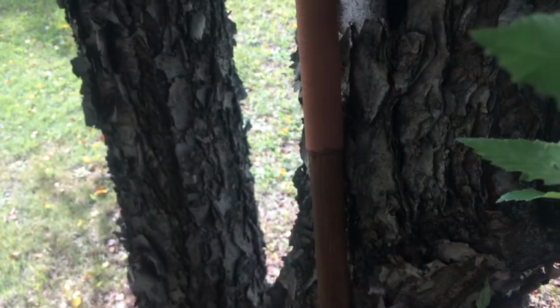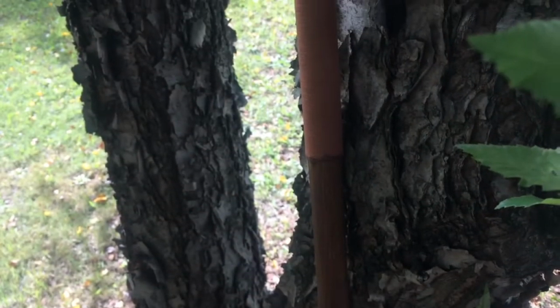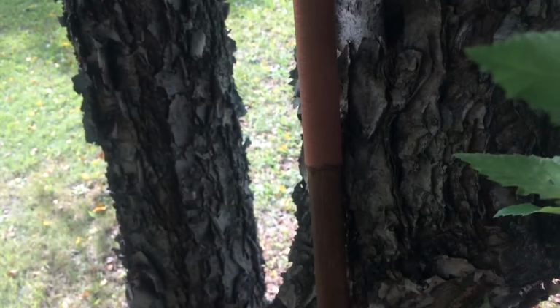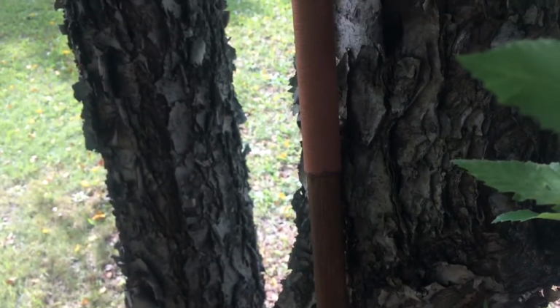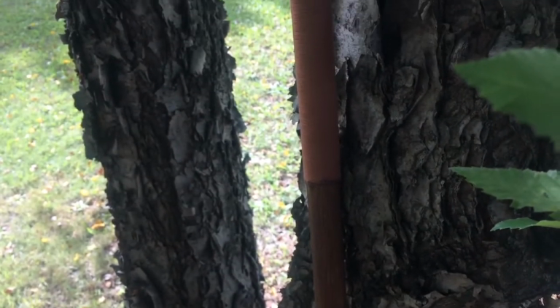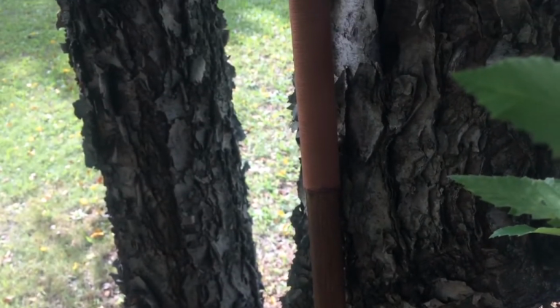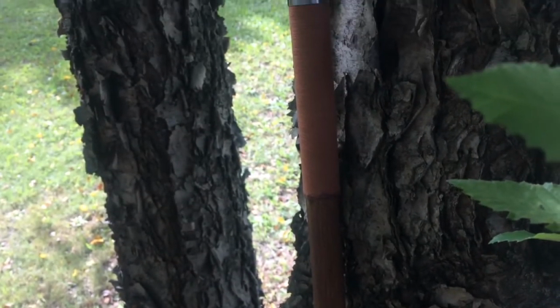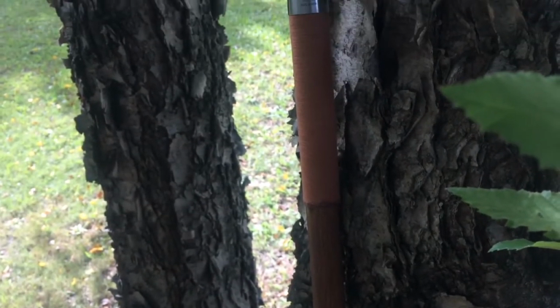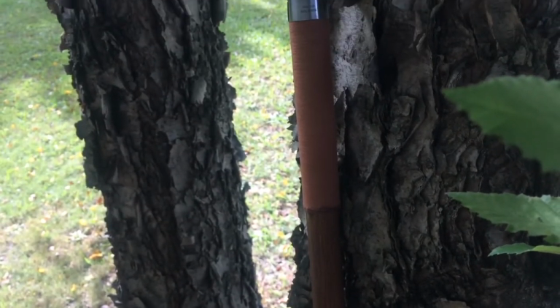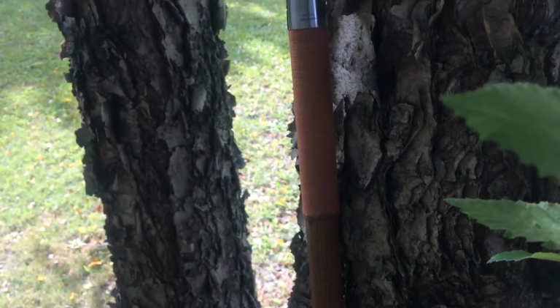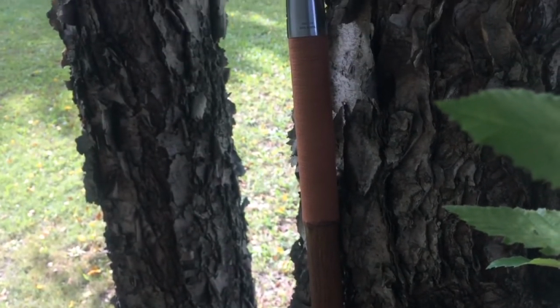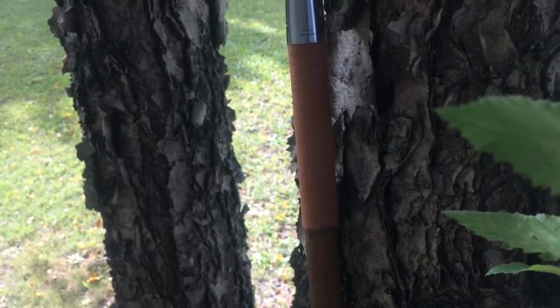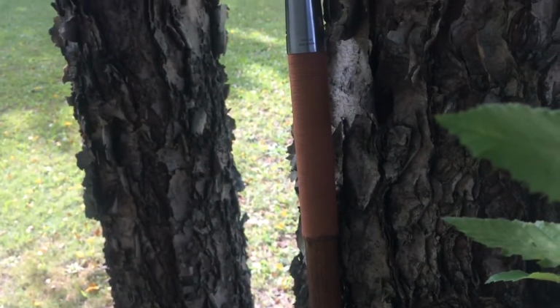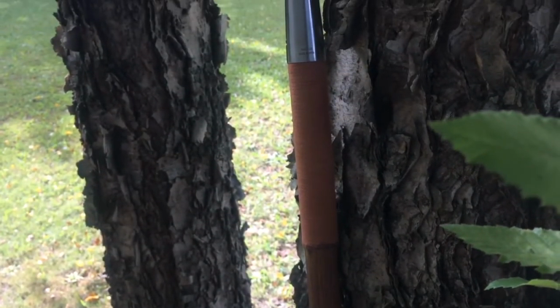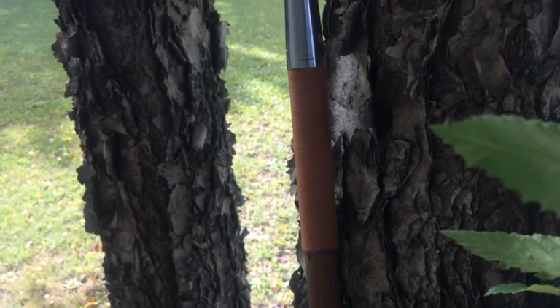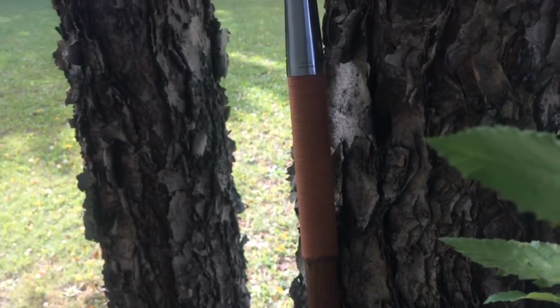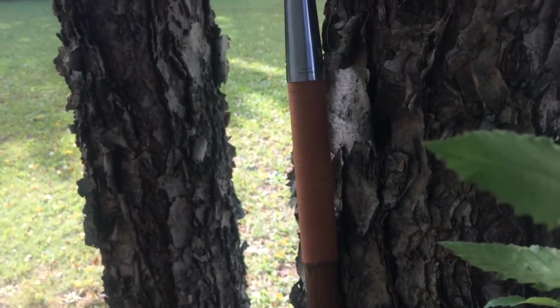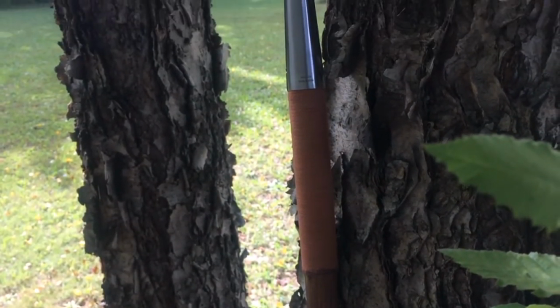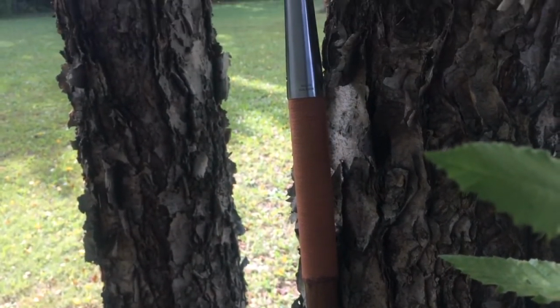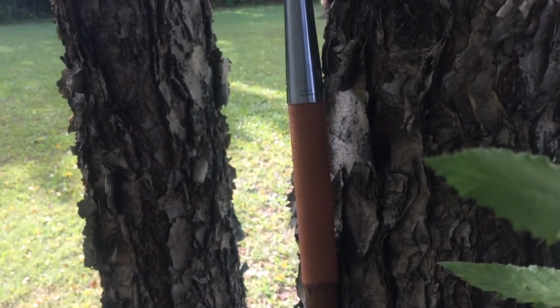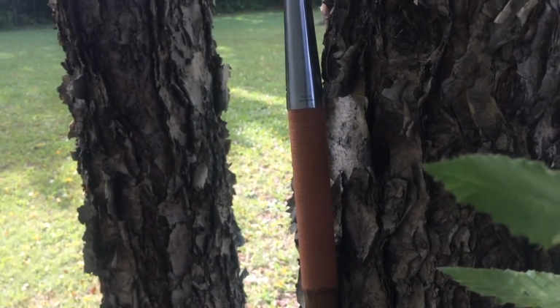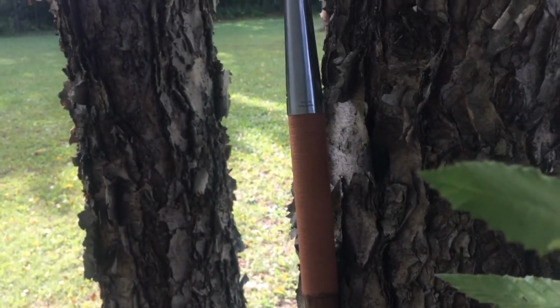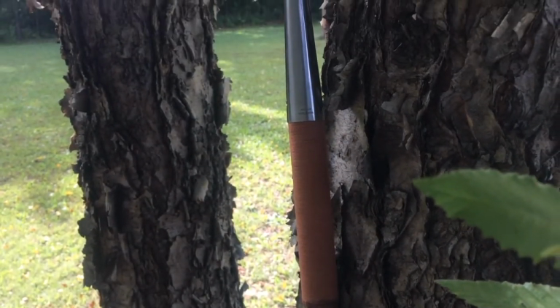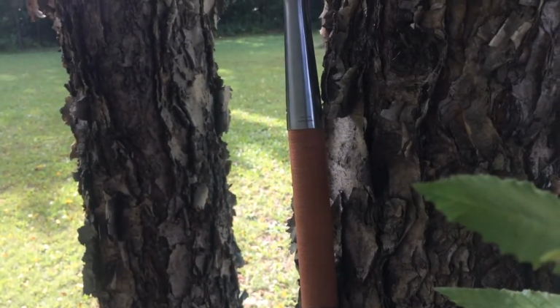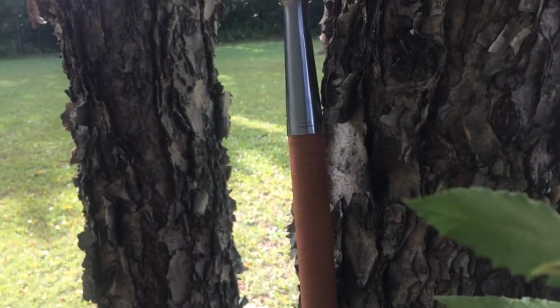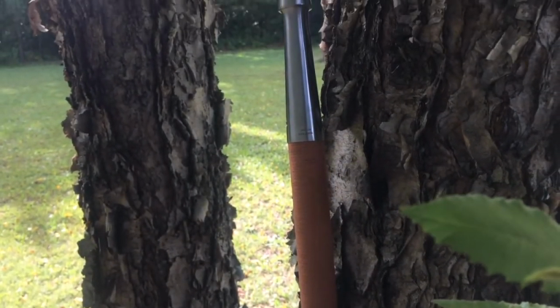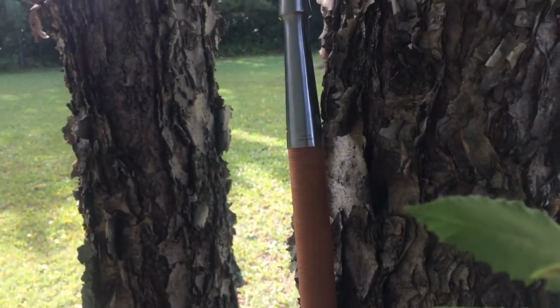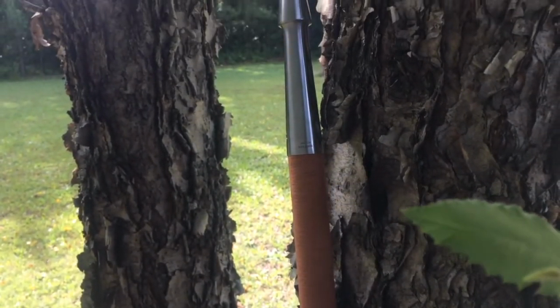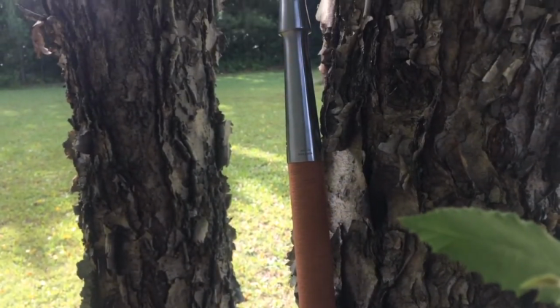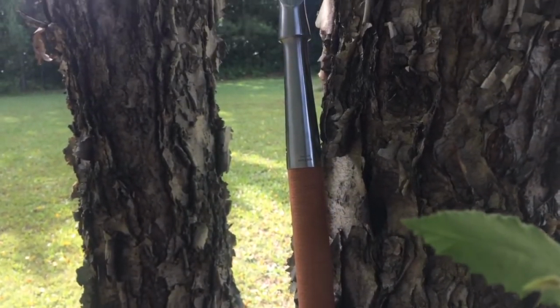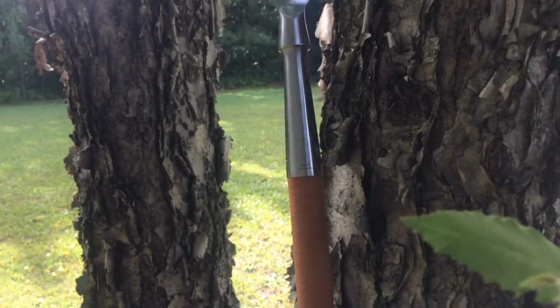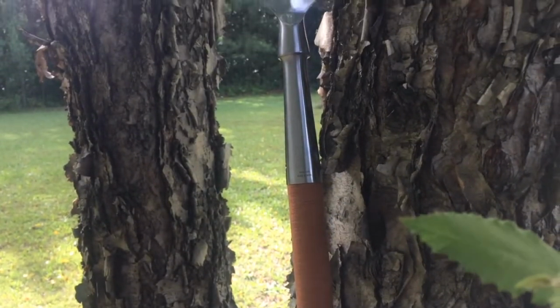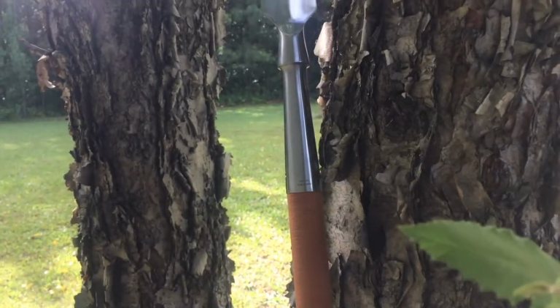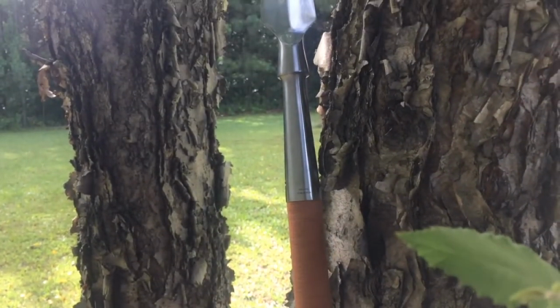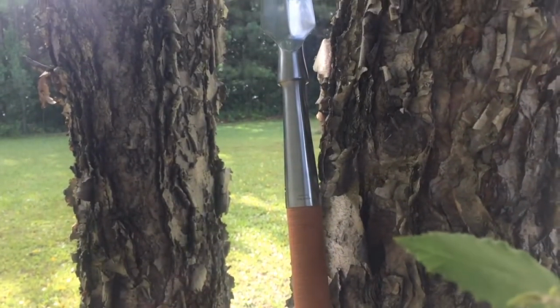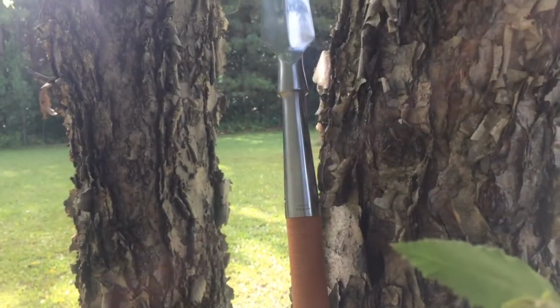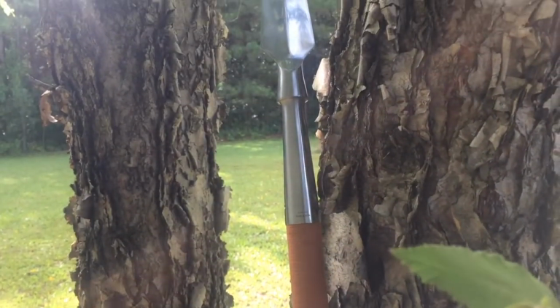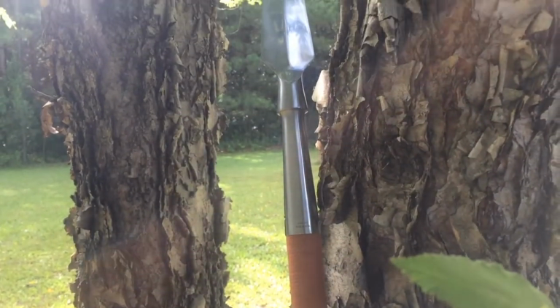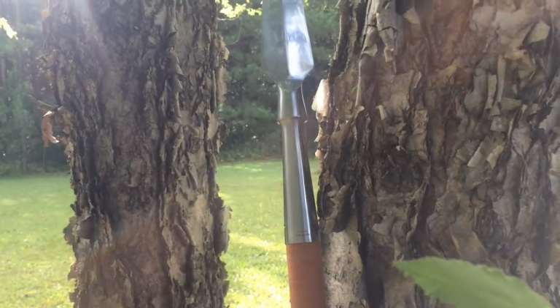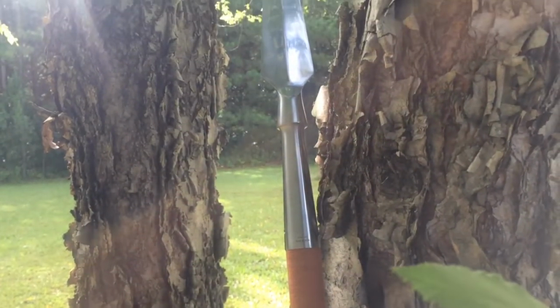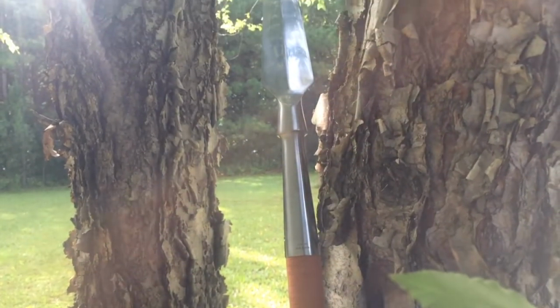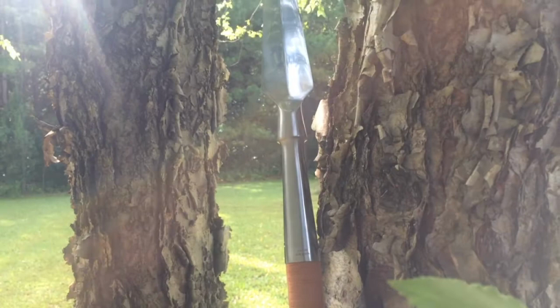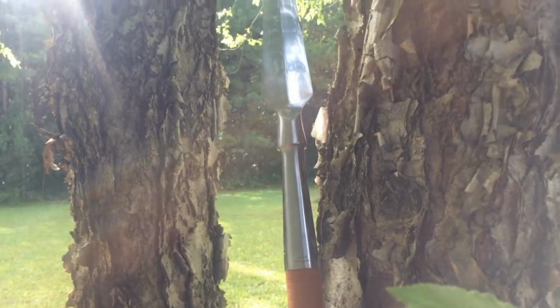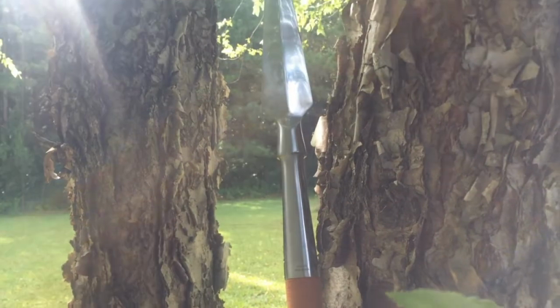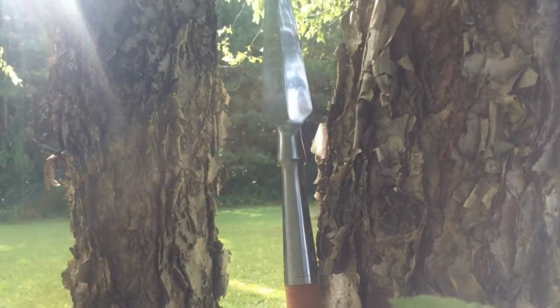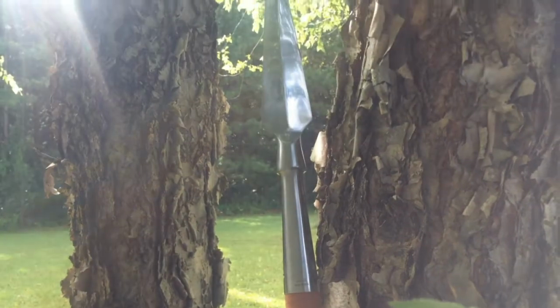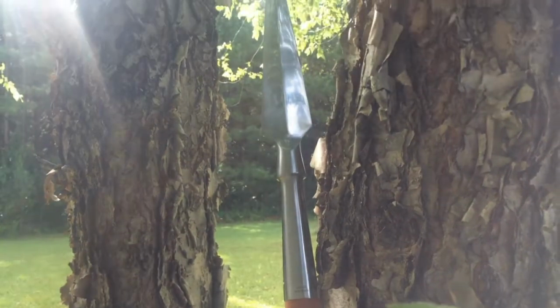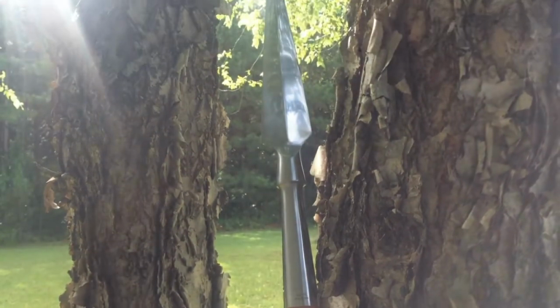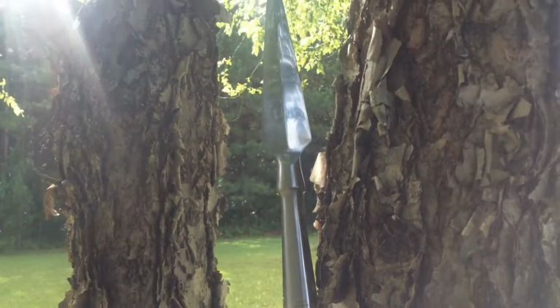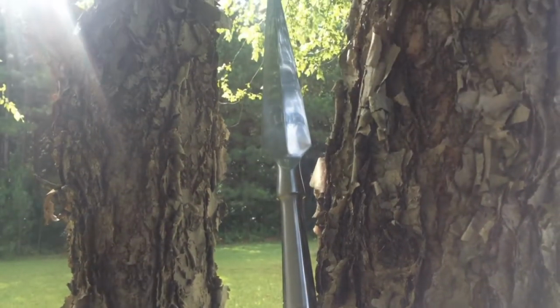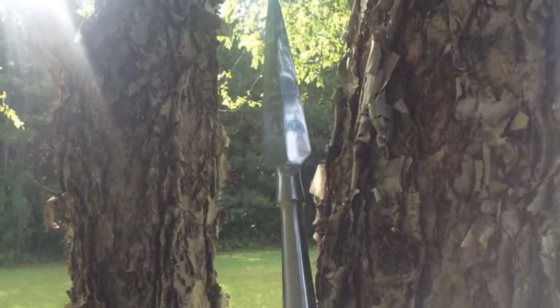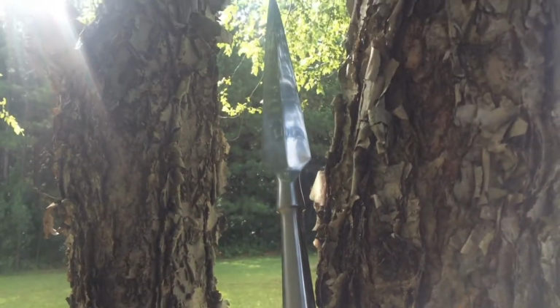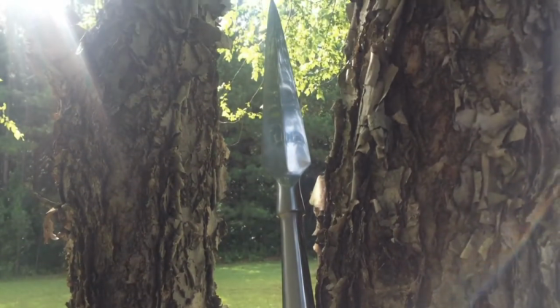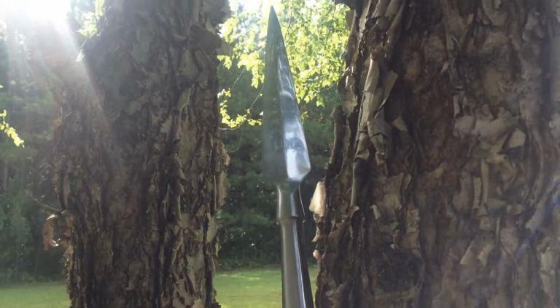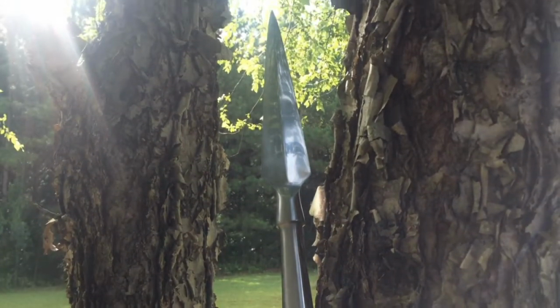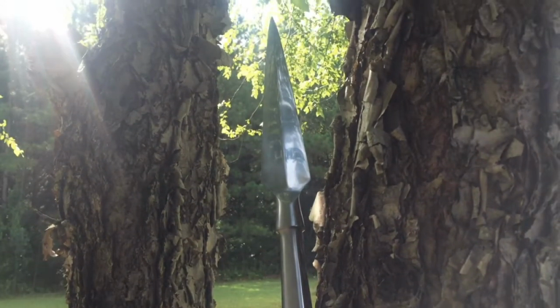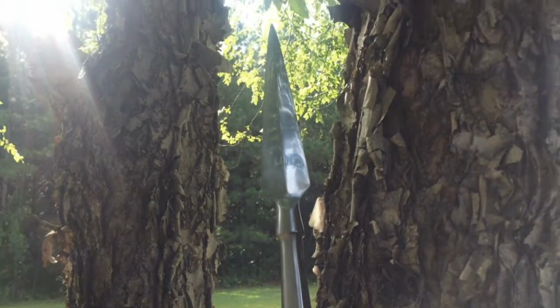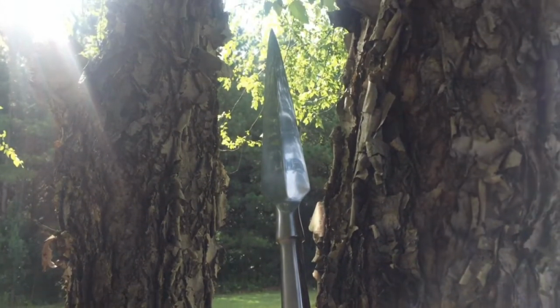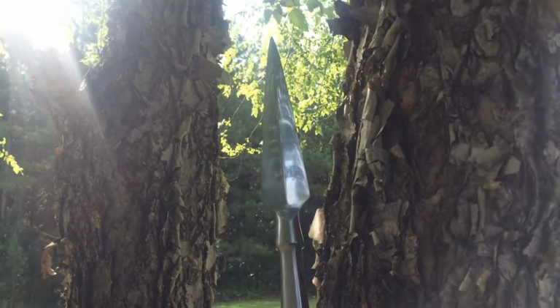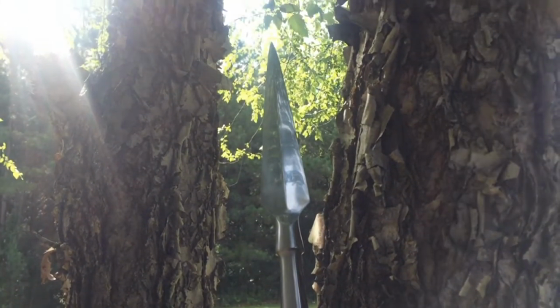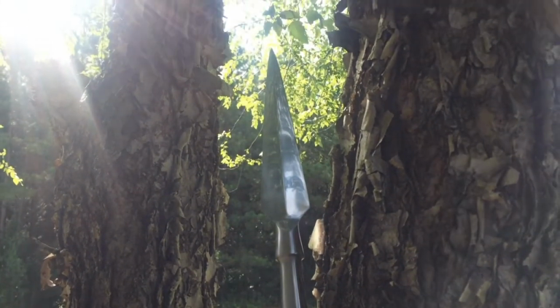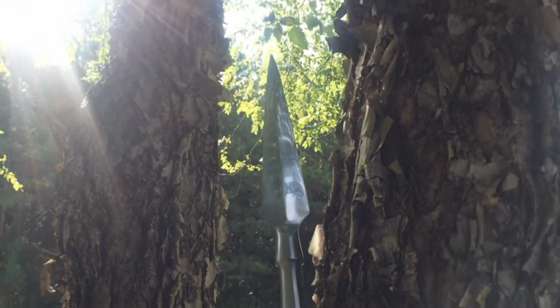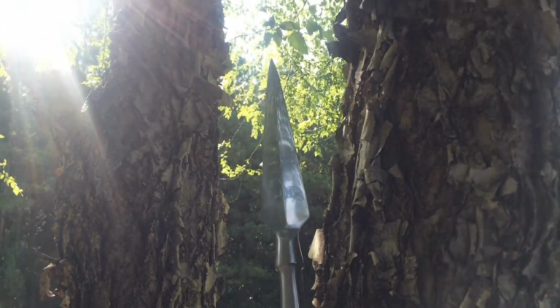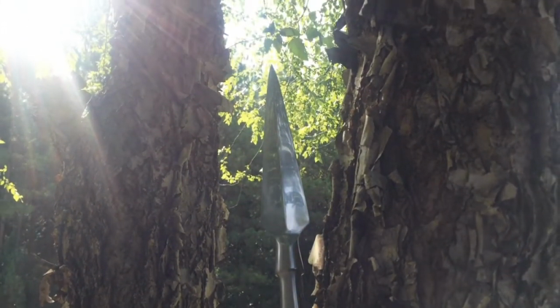Hi, I'm Travis with Museum Replicas, and in this video we're going to show you the best method for mounting a spearhead.